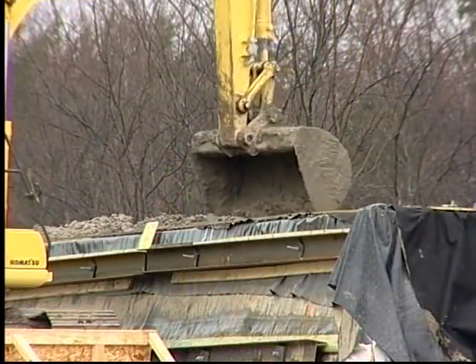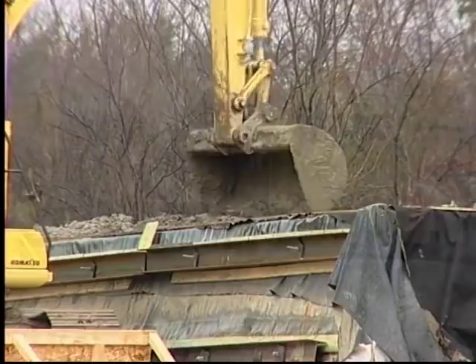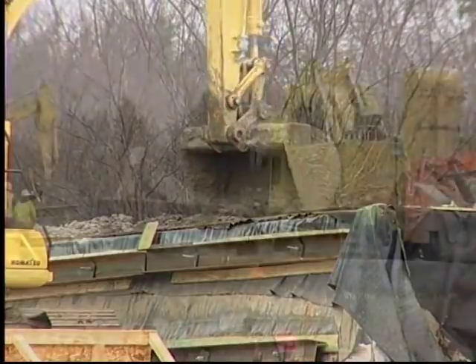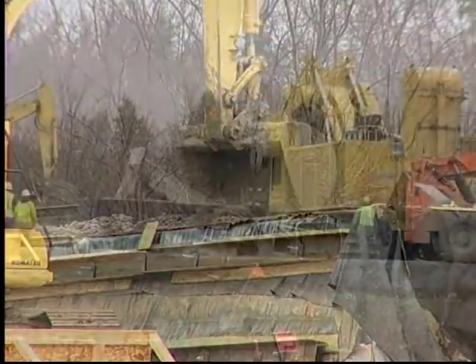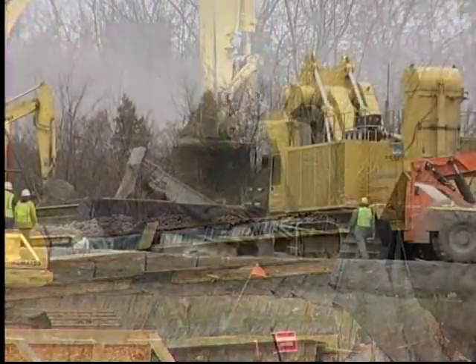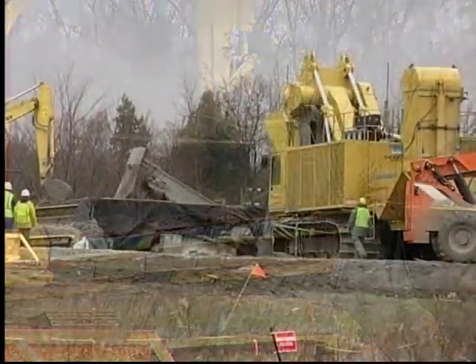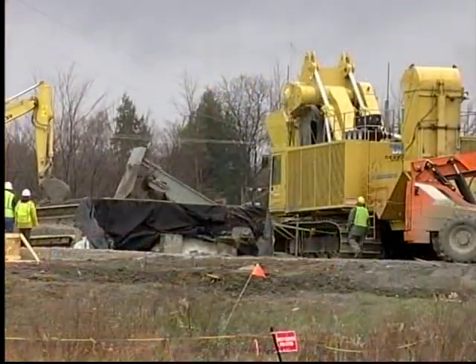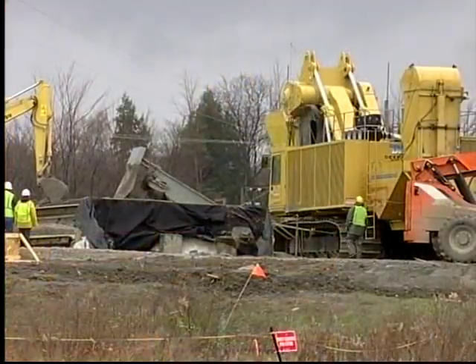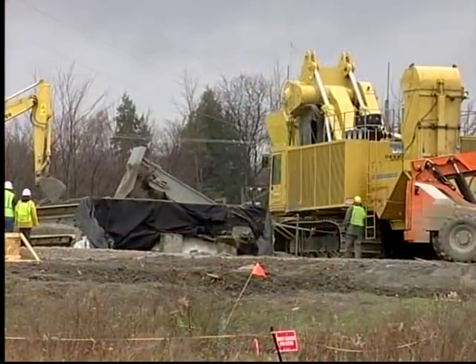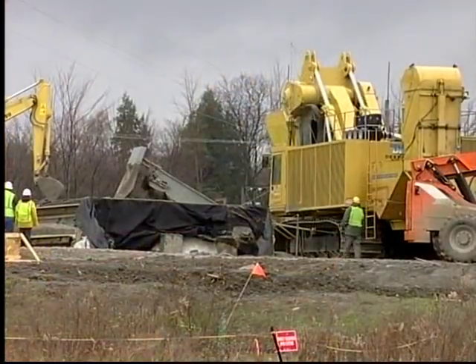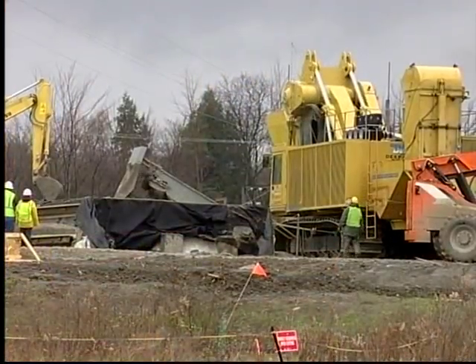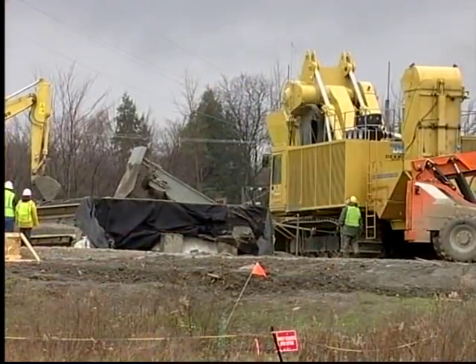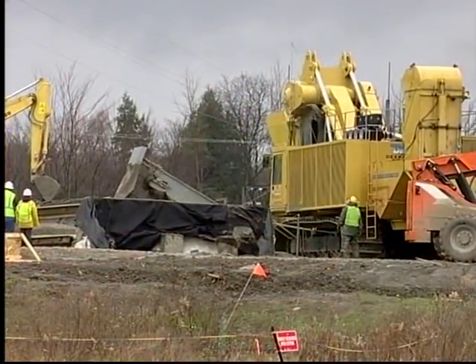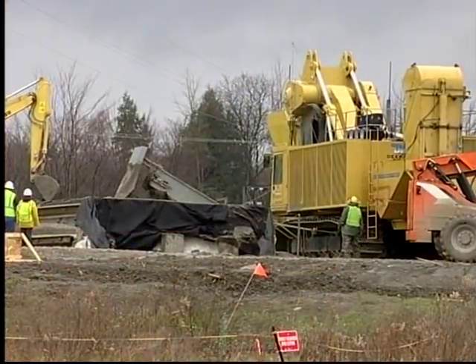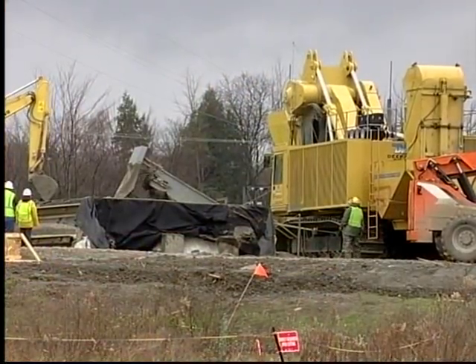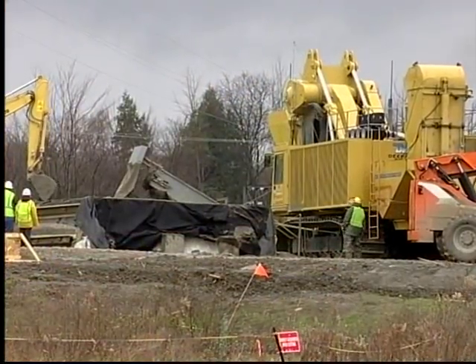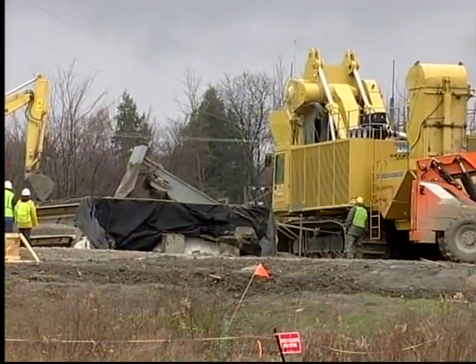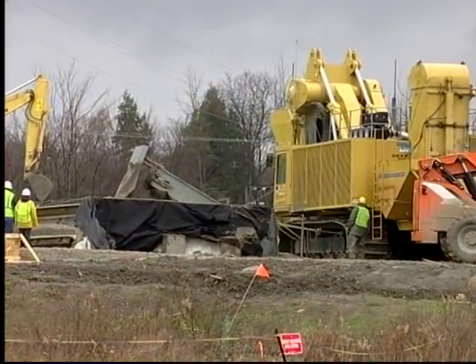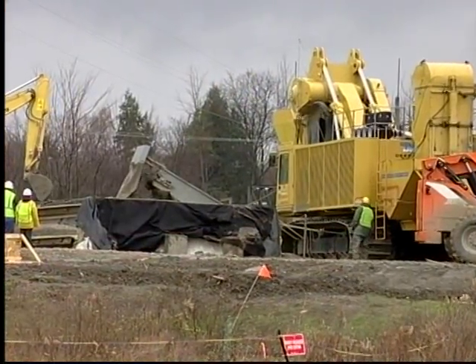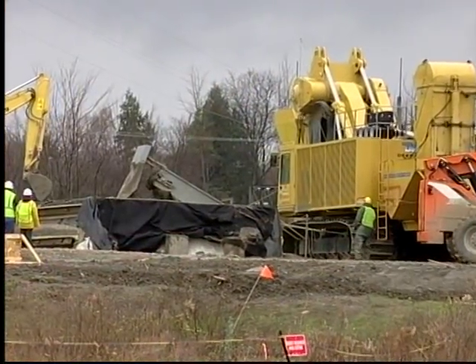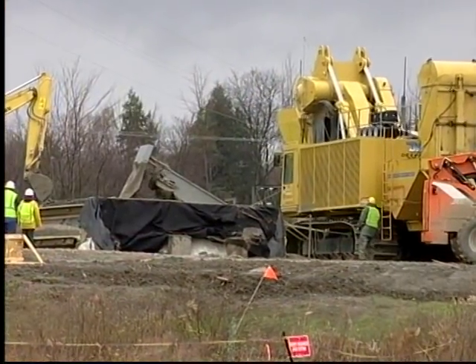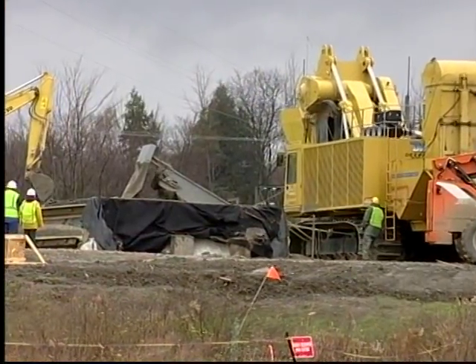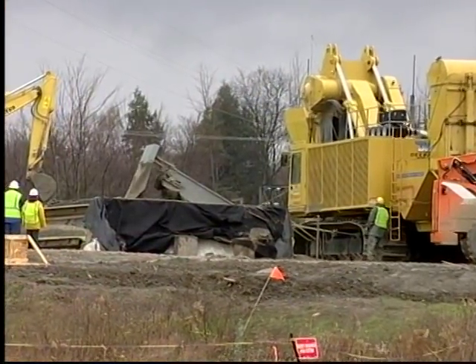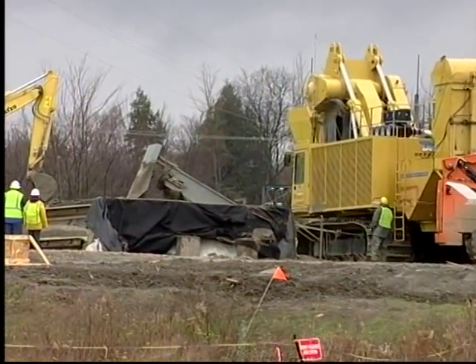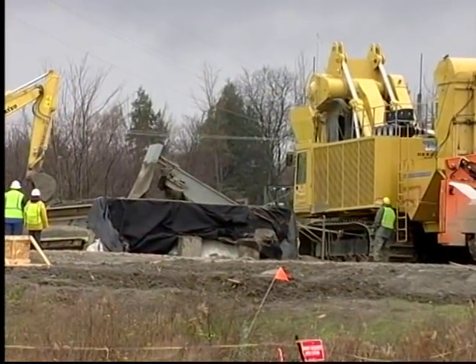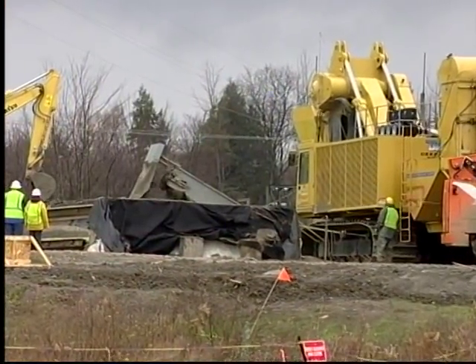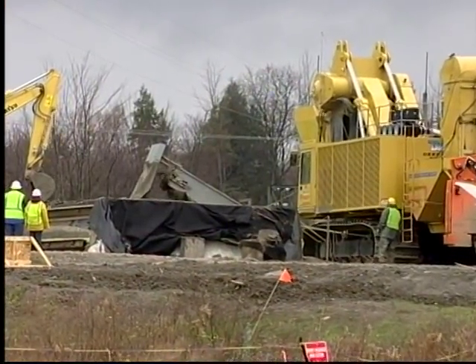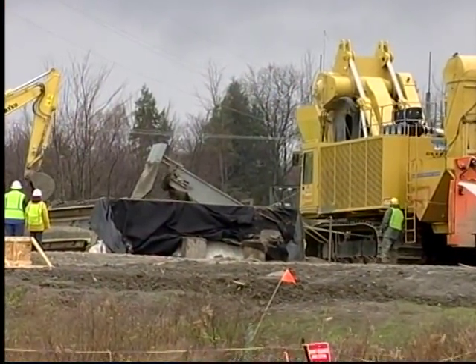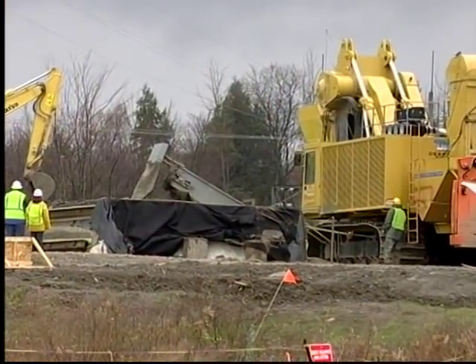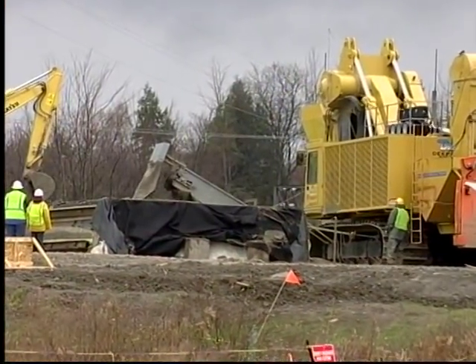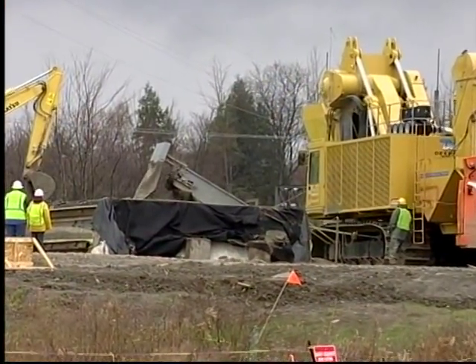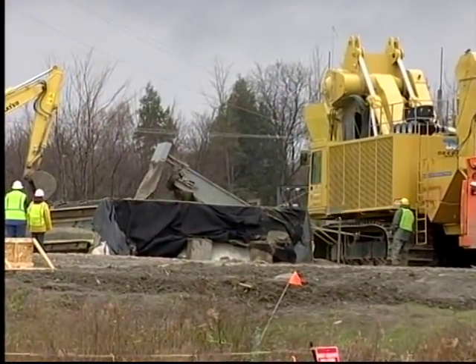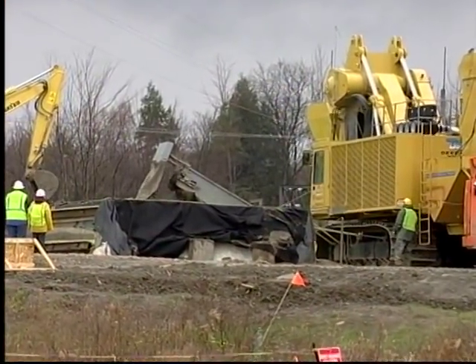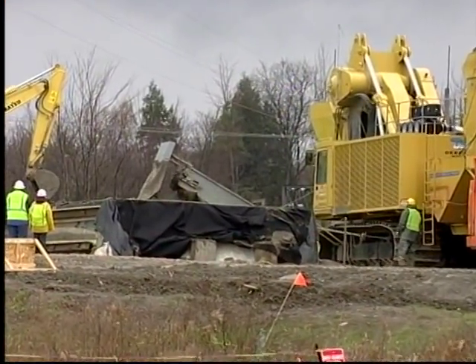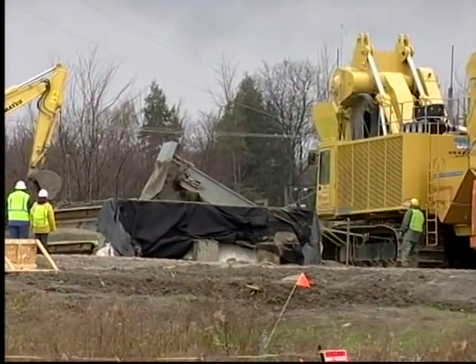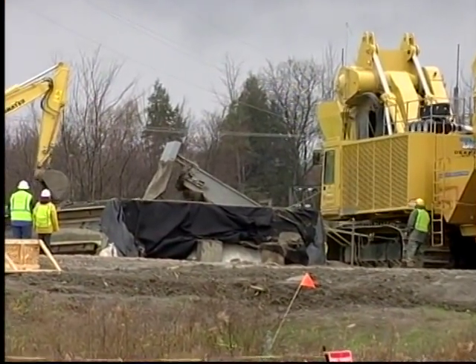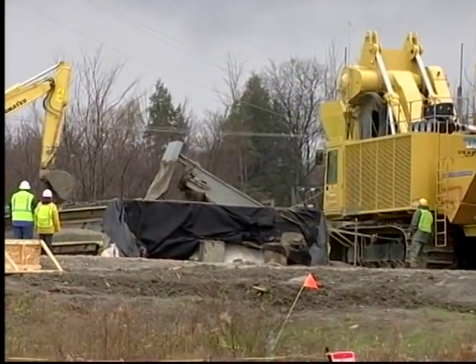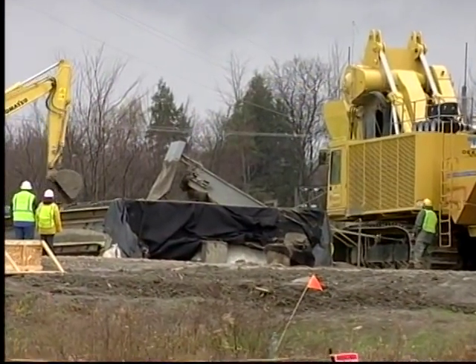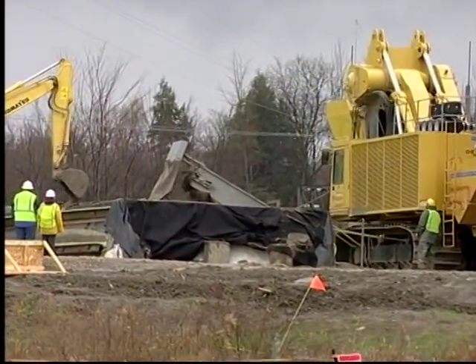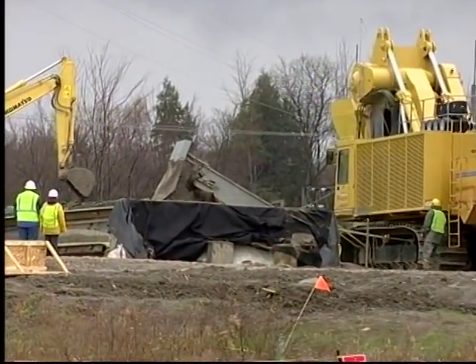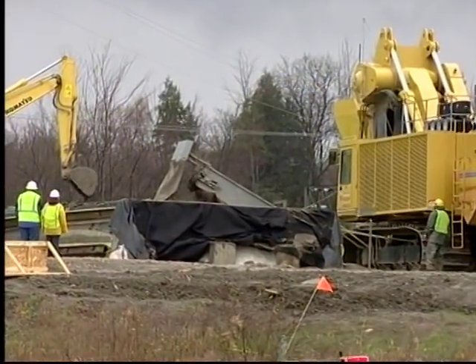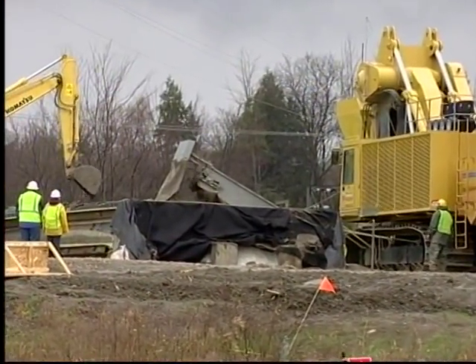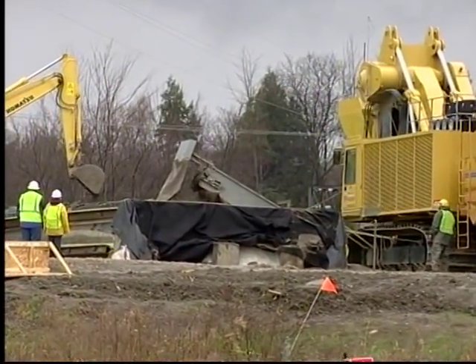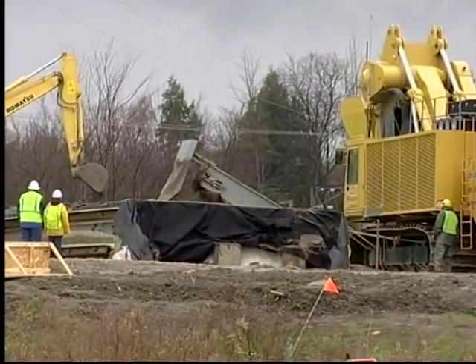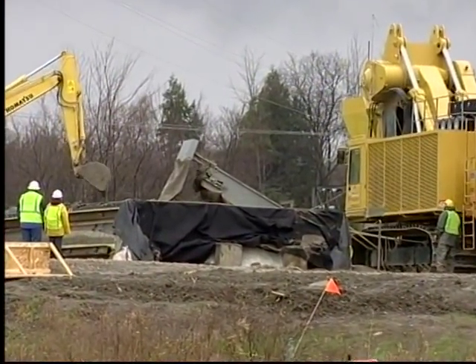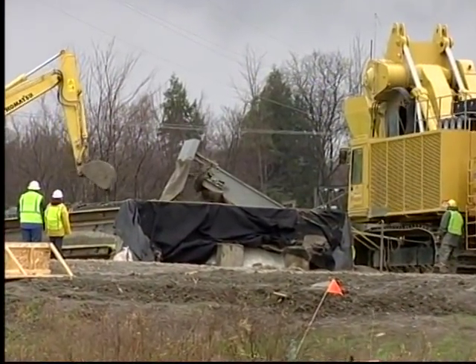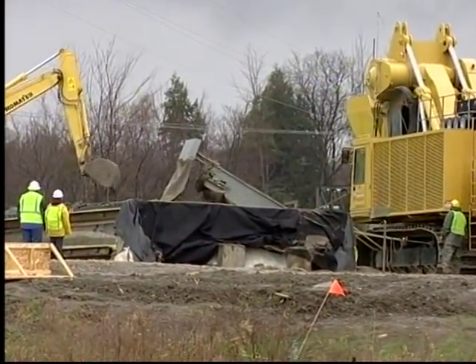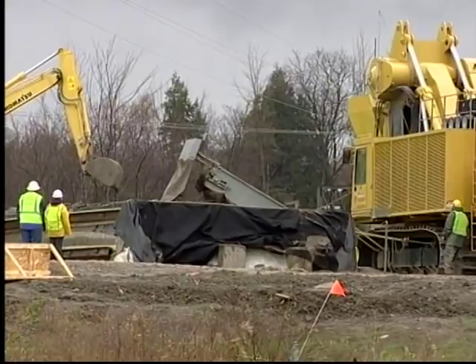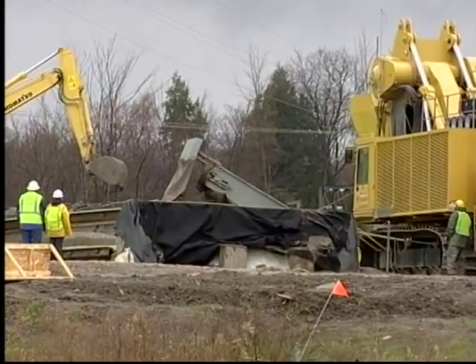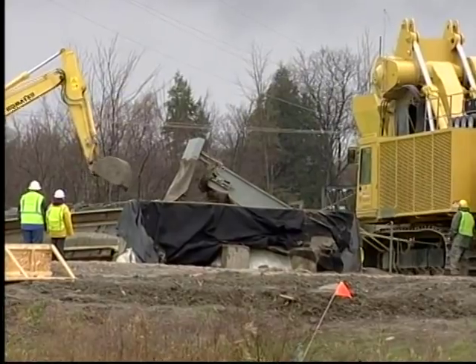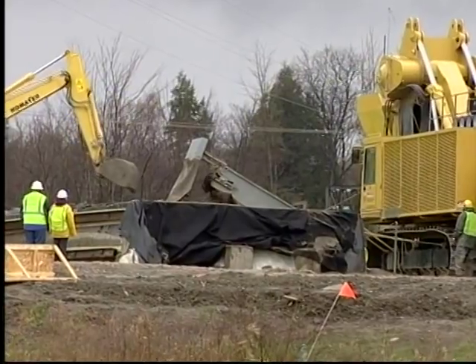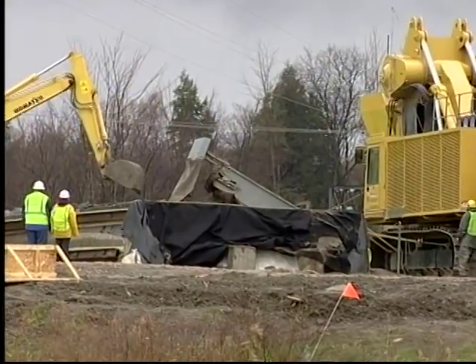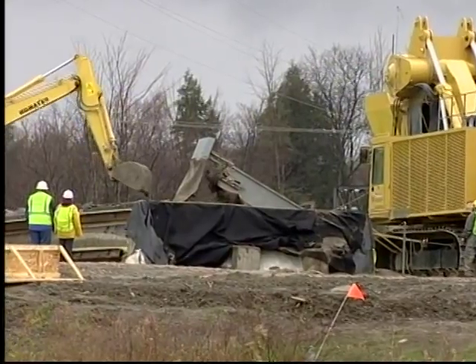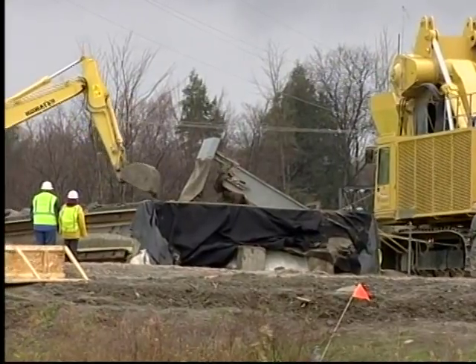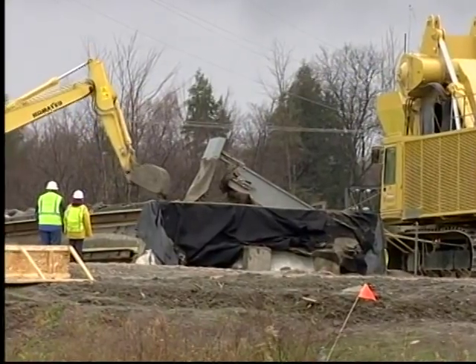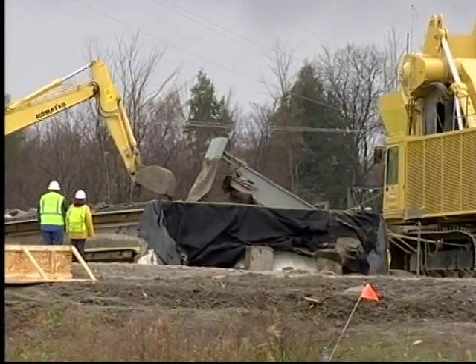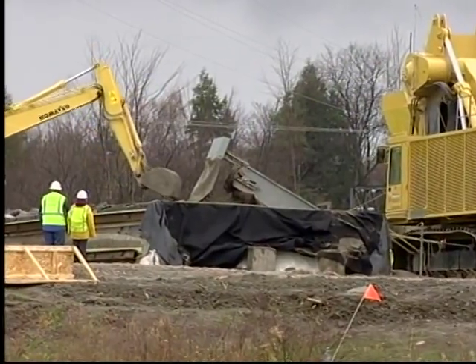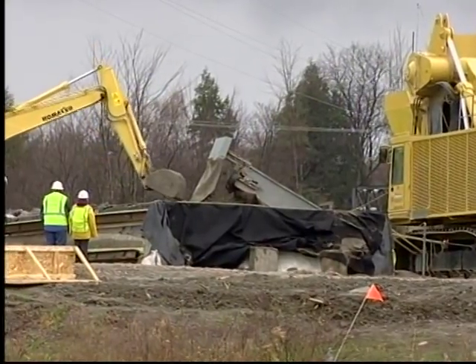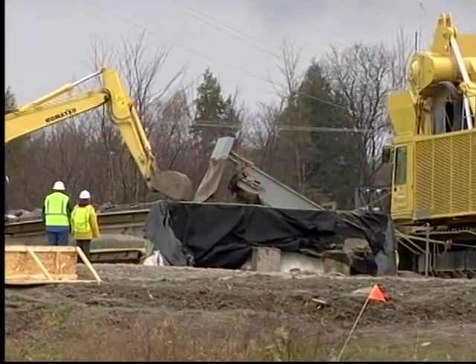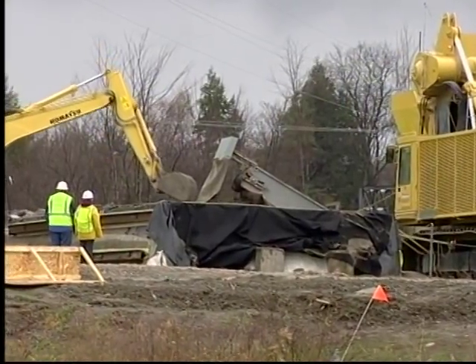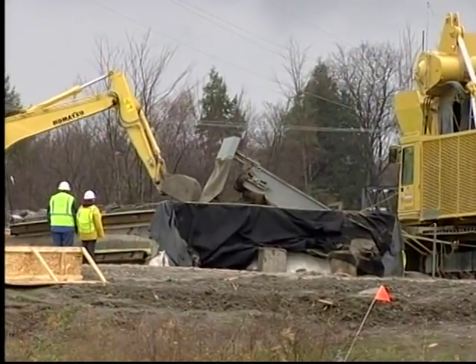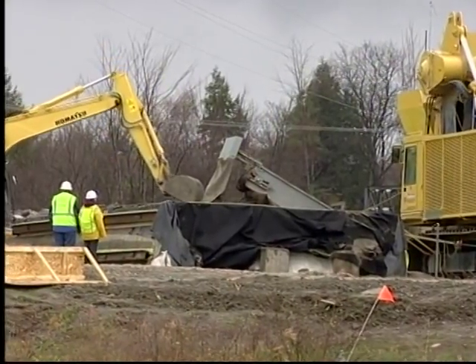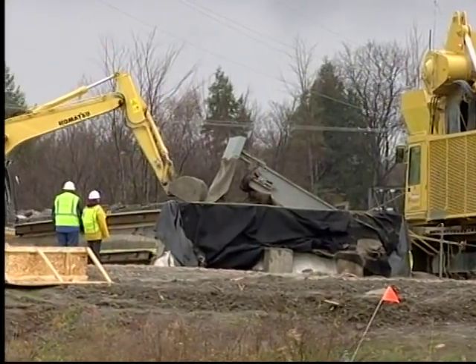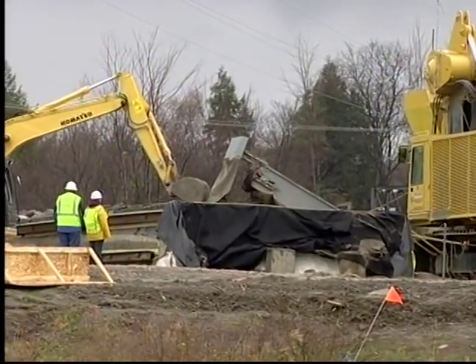Installation of the zeolite-filled trench, referred to as a permeable treatment wall, was completed on November 18, 2010.